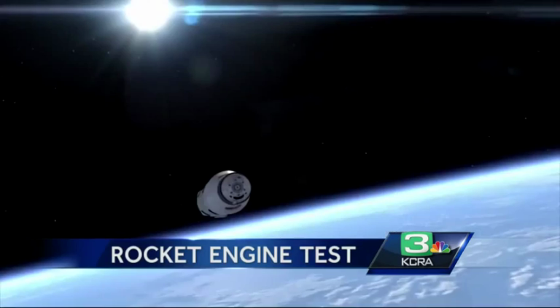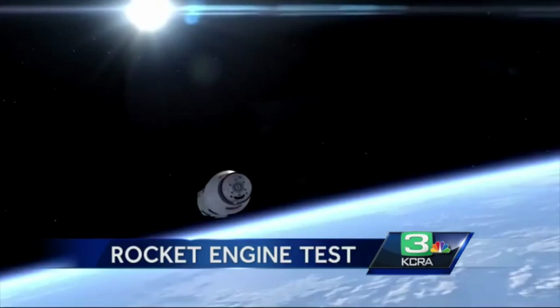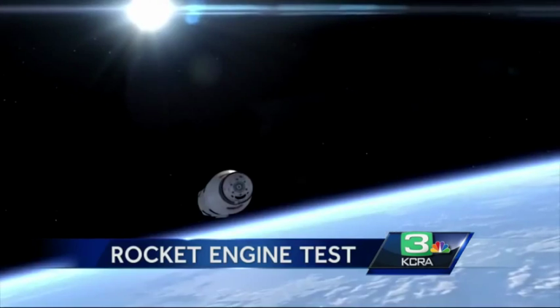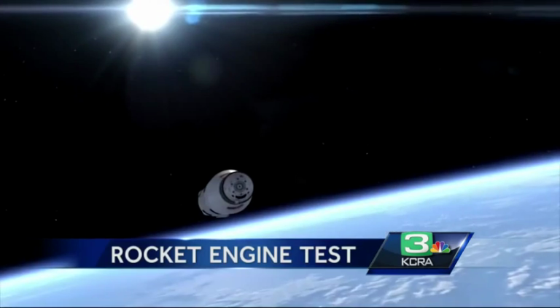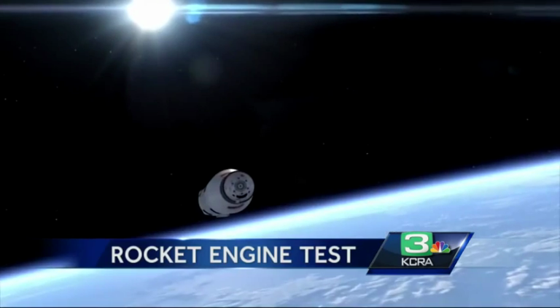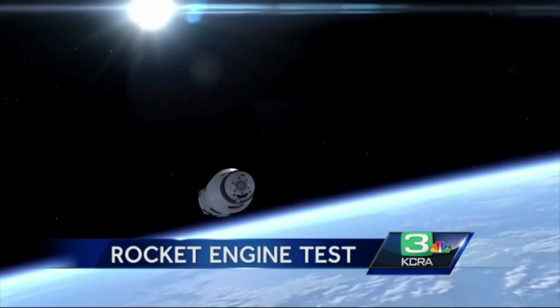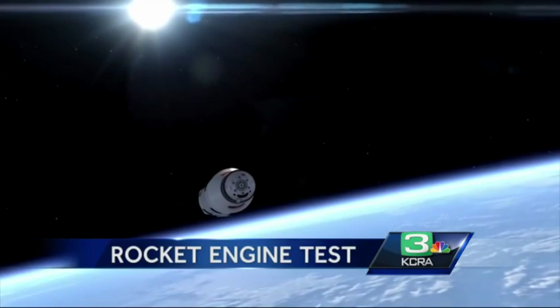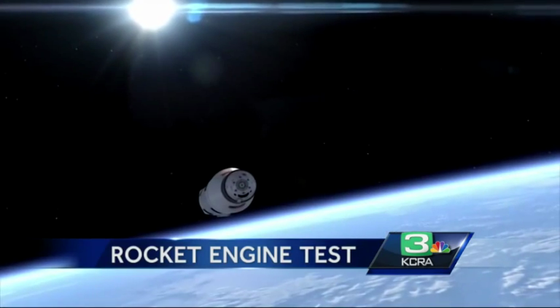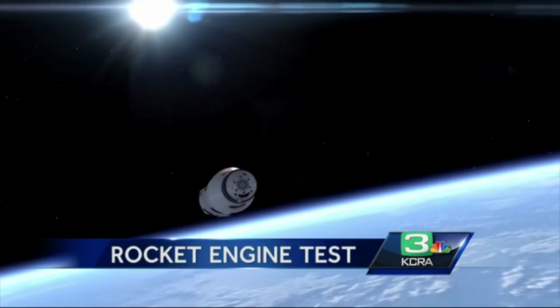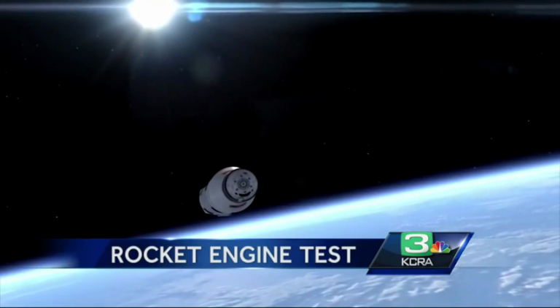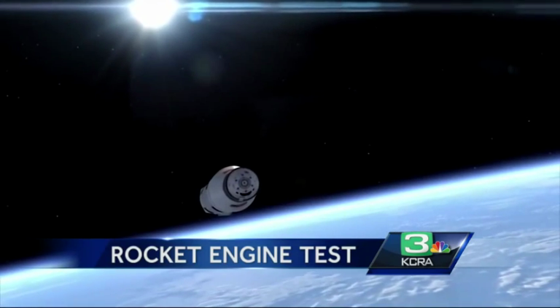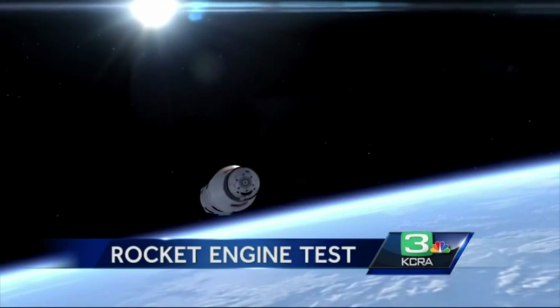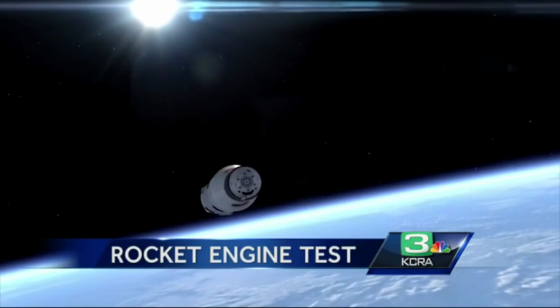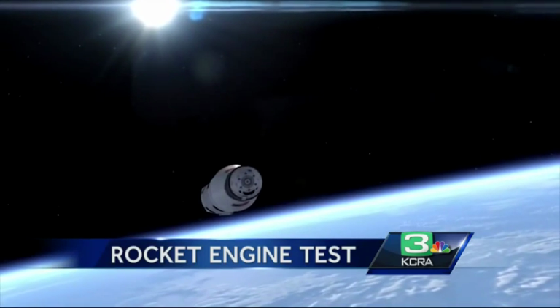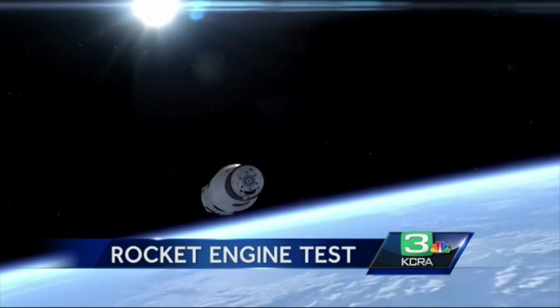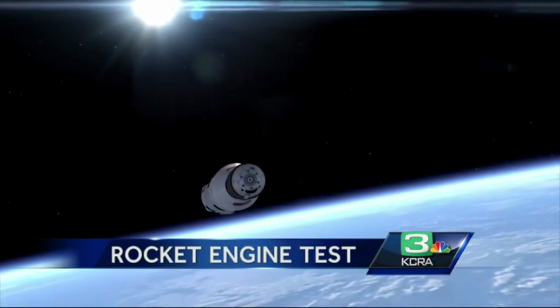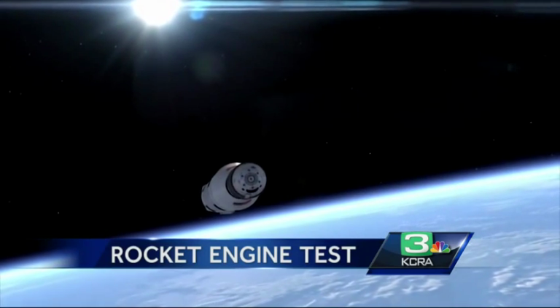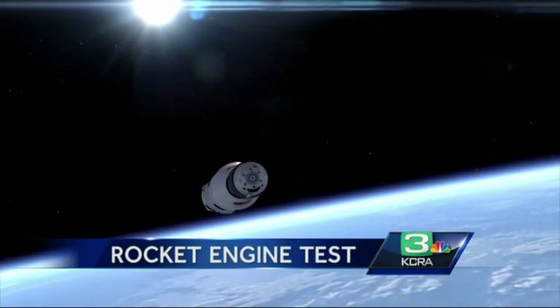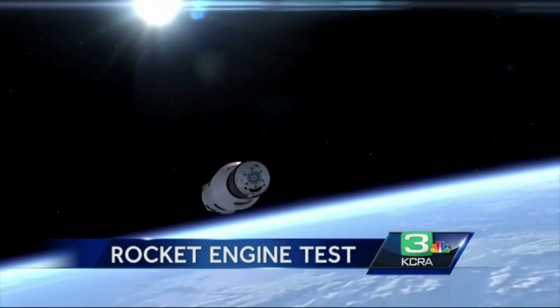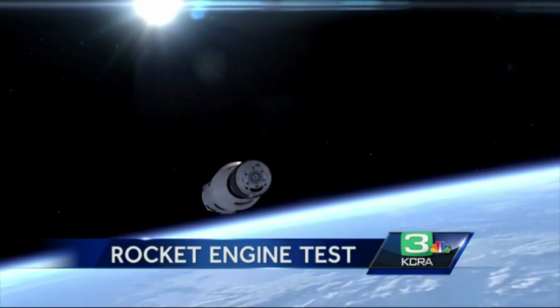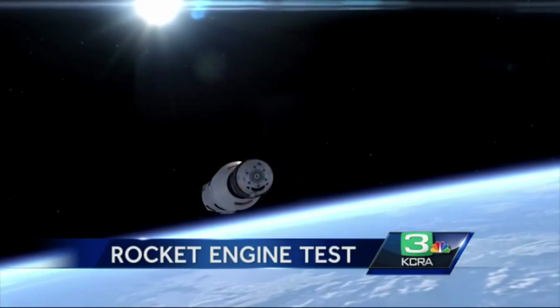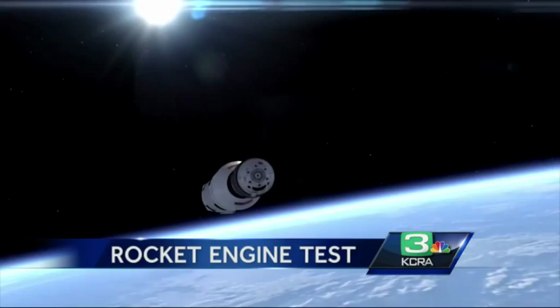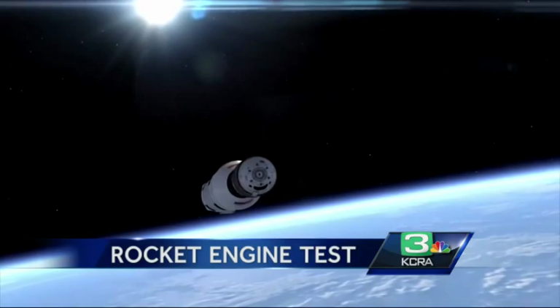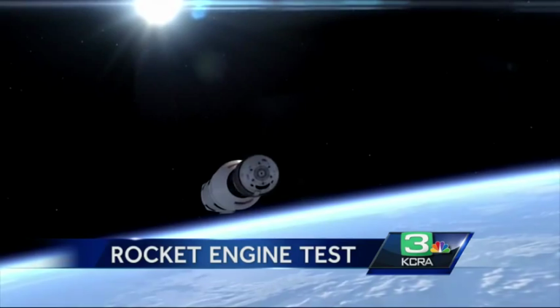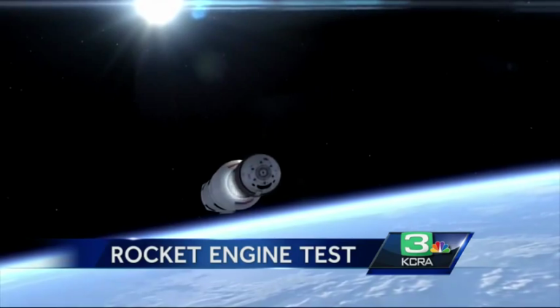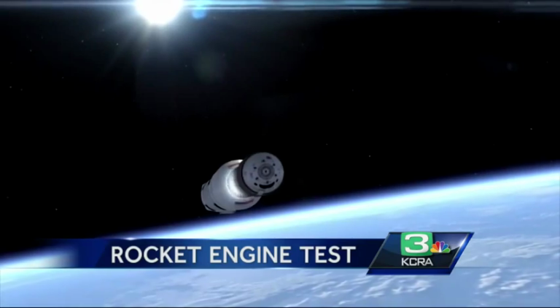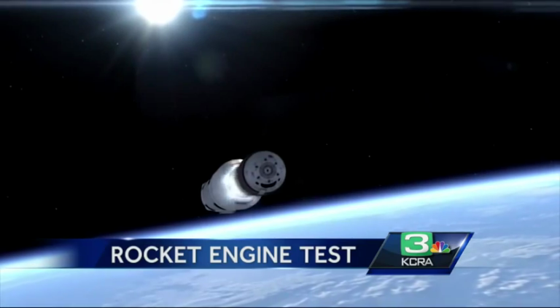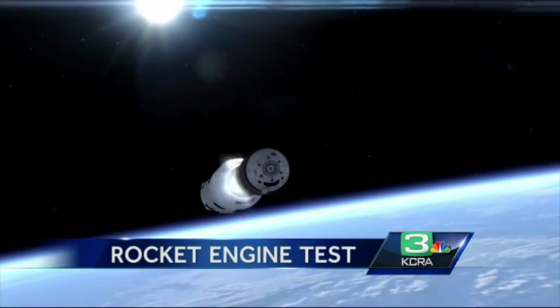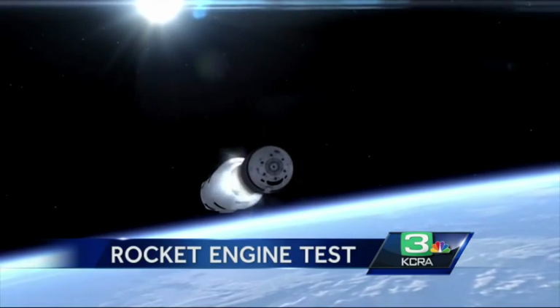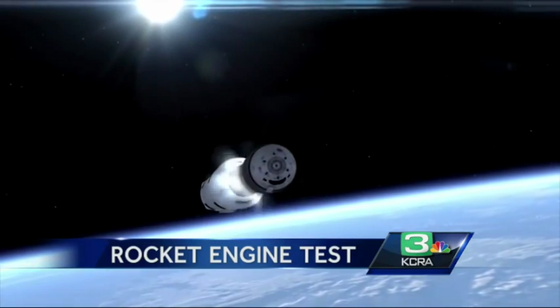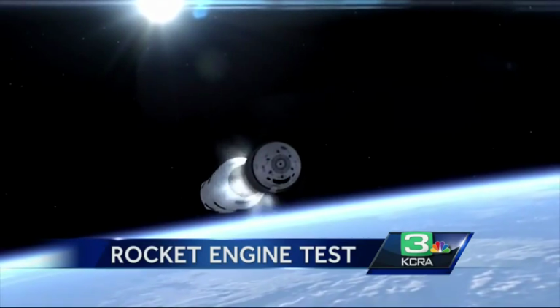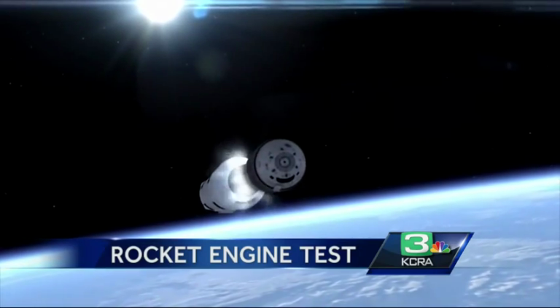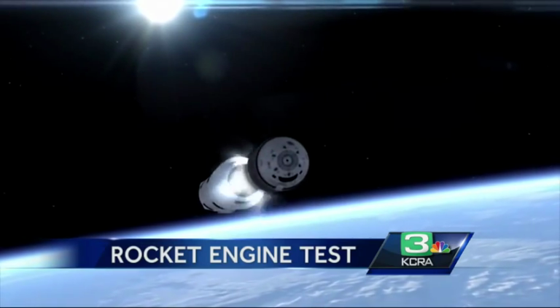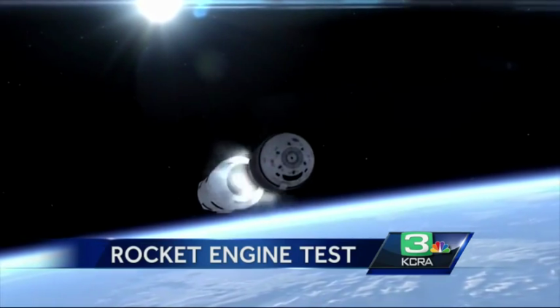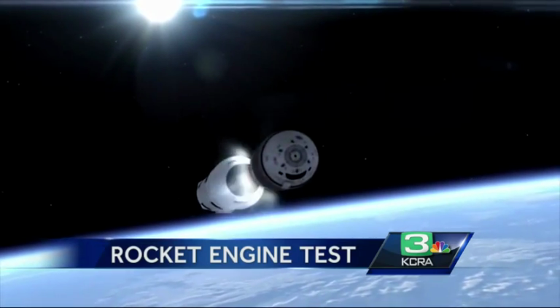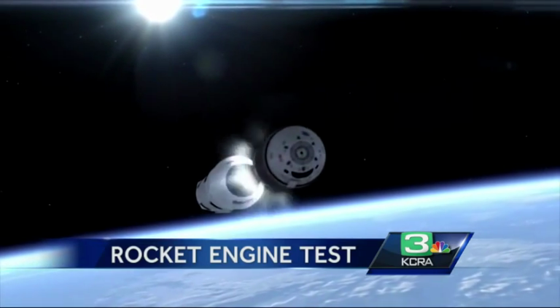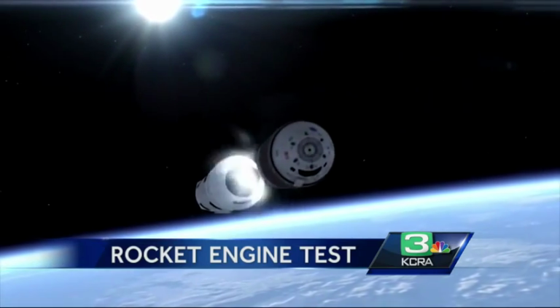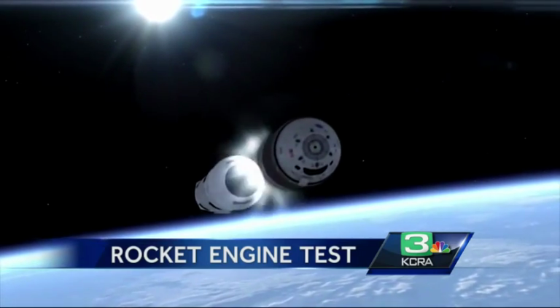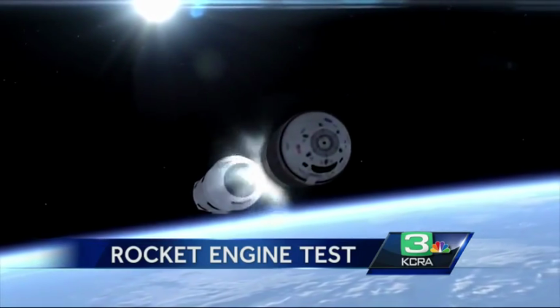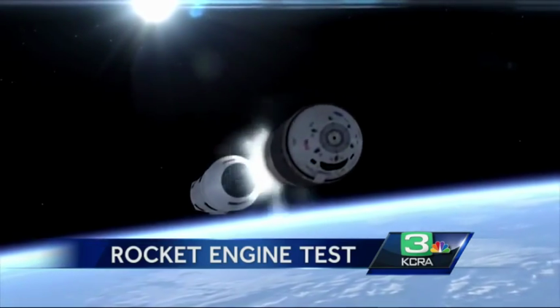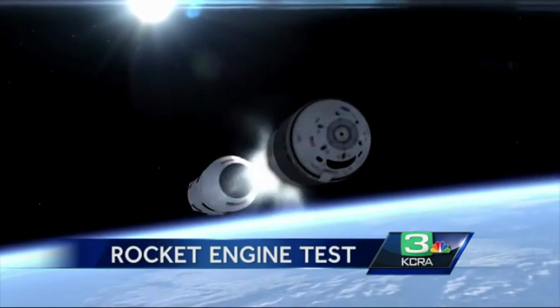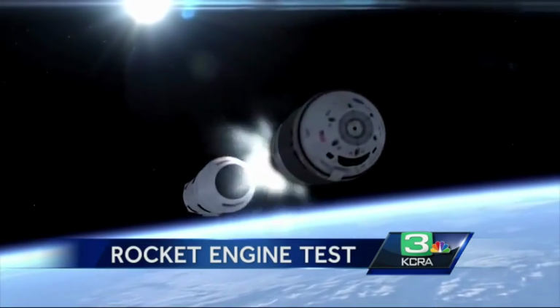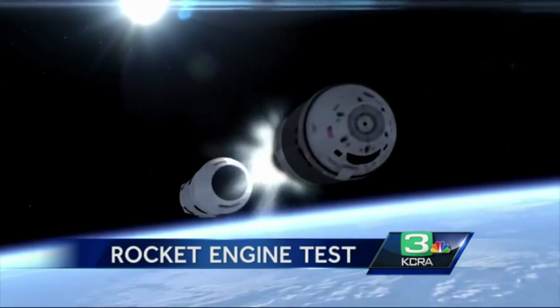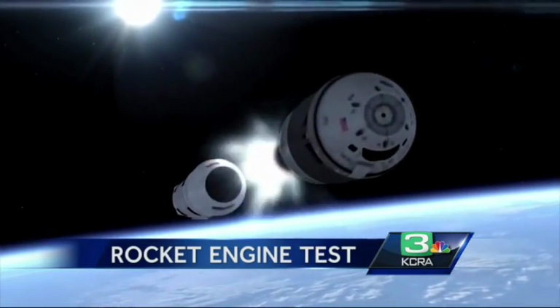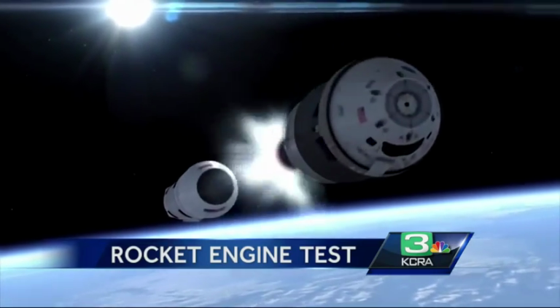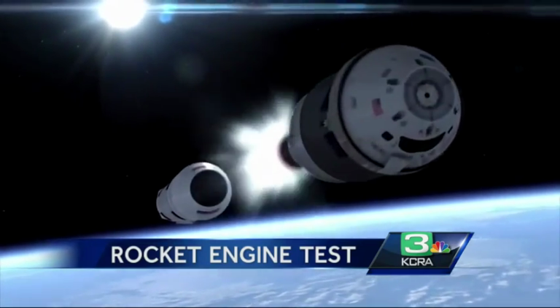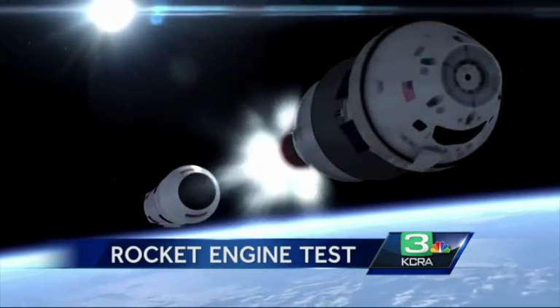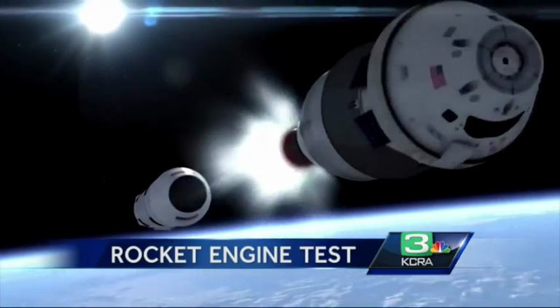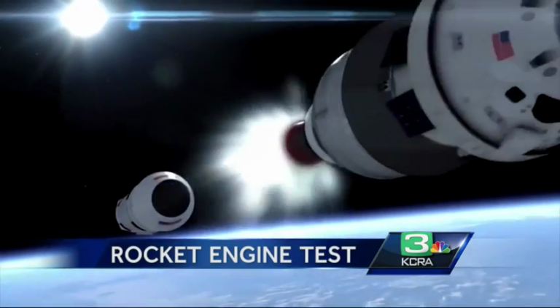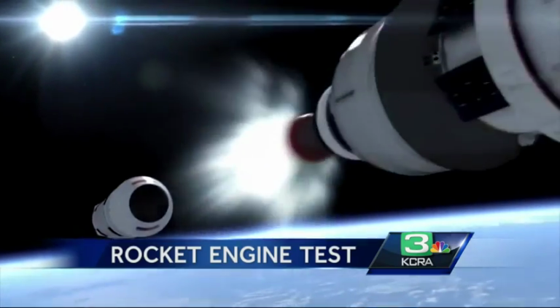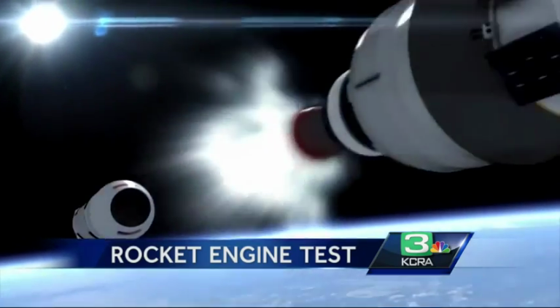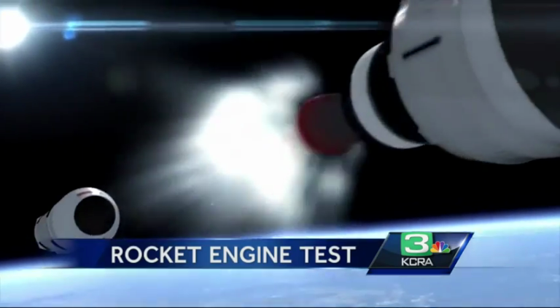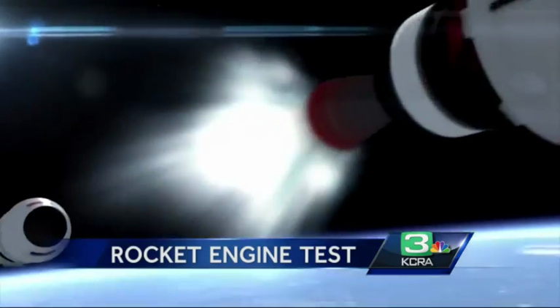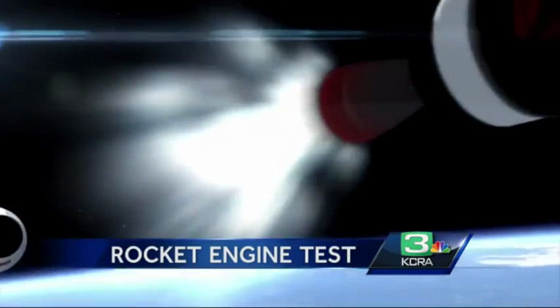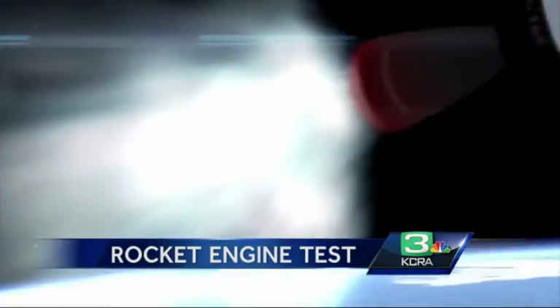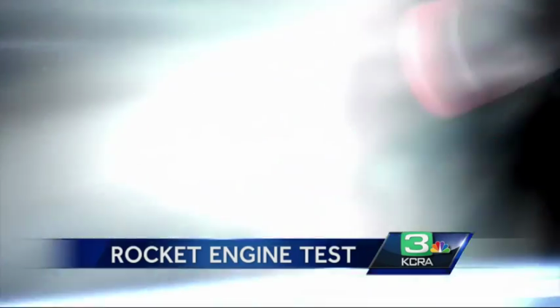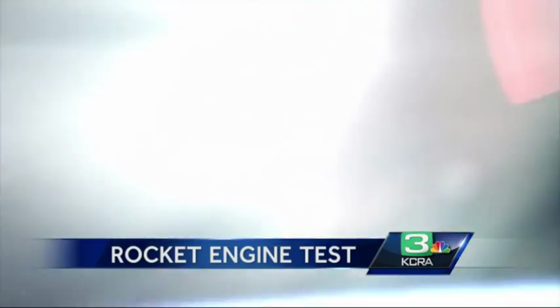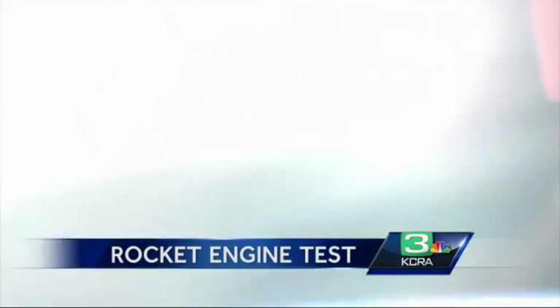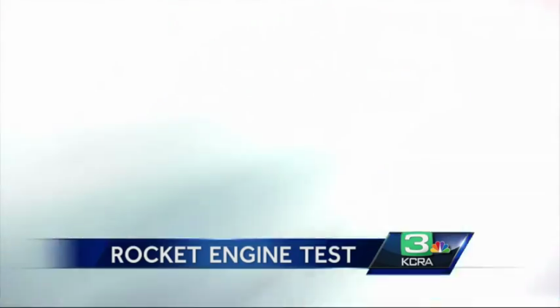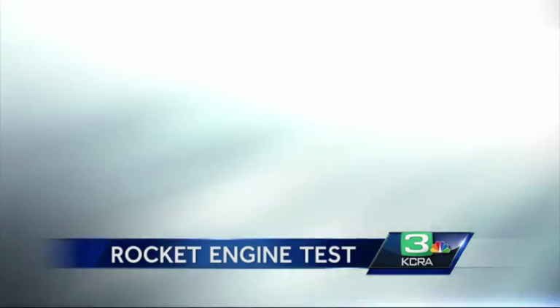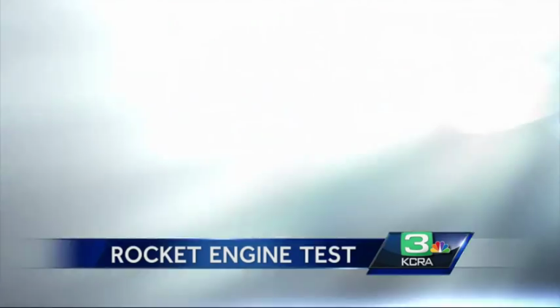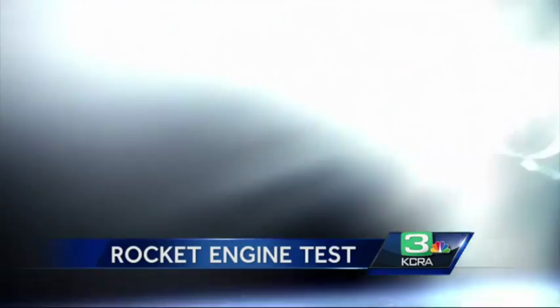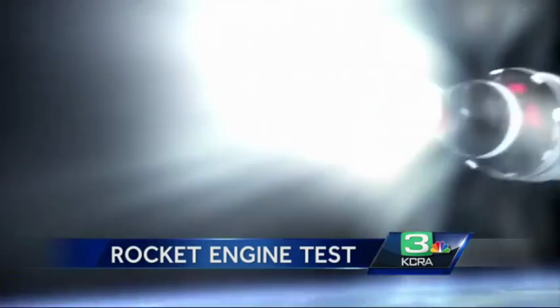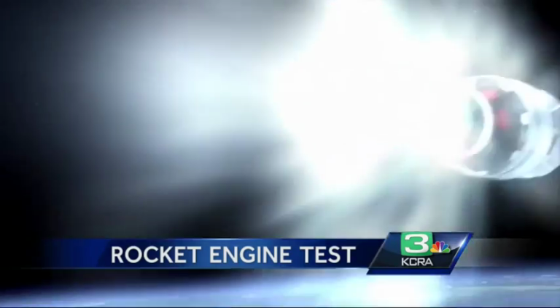The path to Mars may be as close as the Aerojet exit along Highway 50. In Rancho Cordova, Brian Hickey, KCRA 3 News.